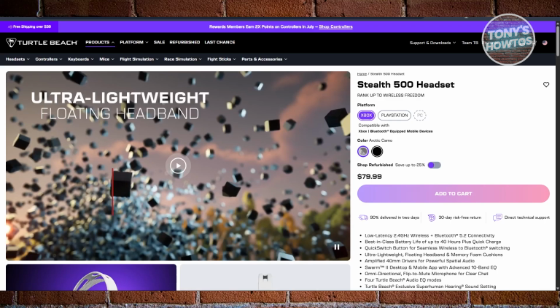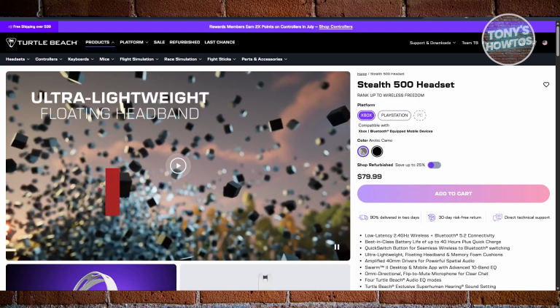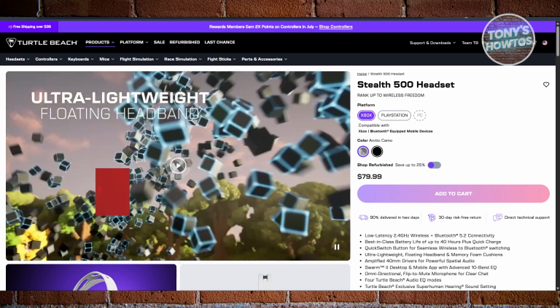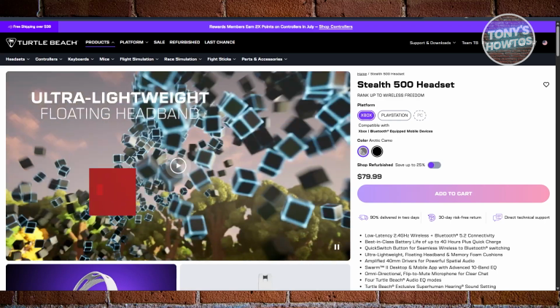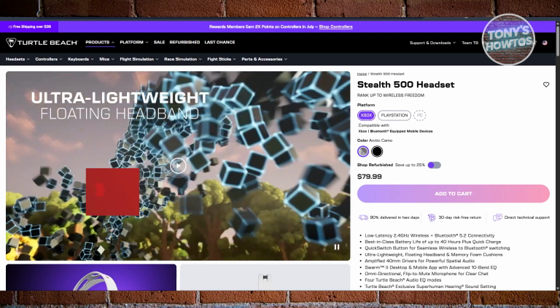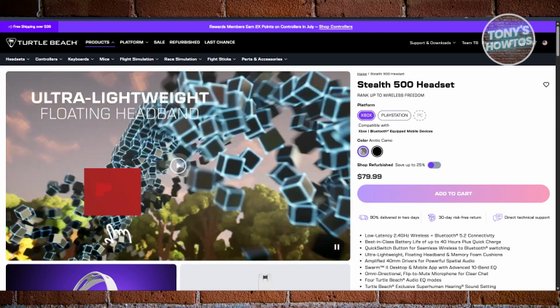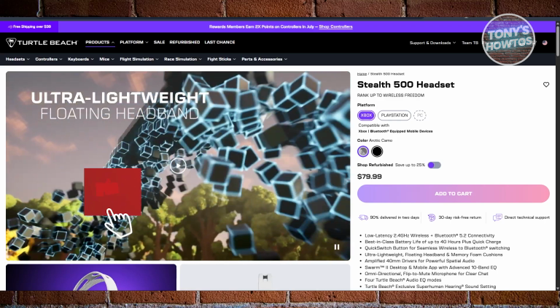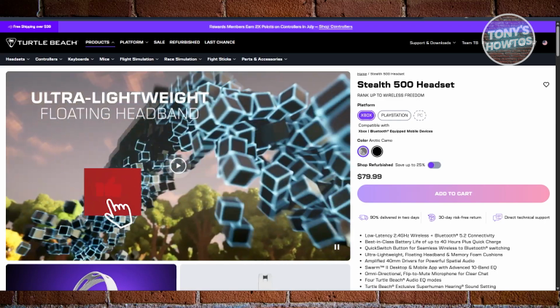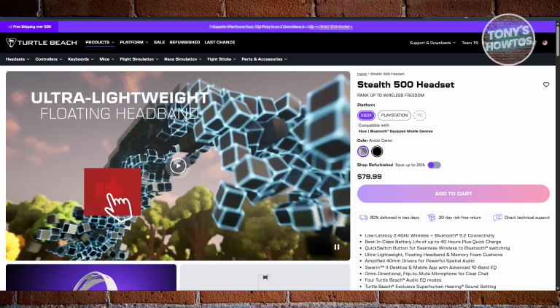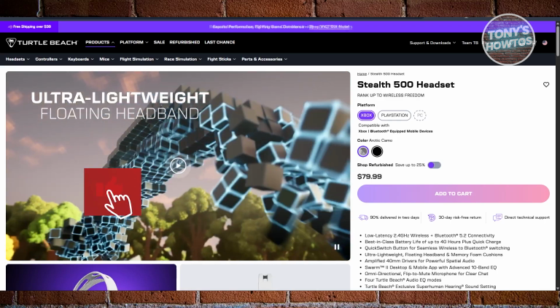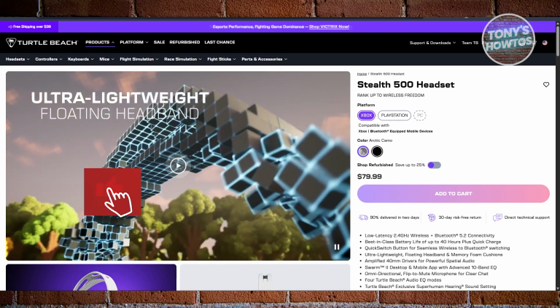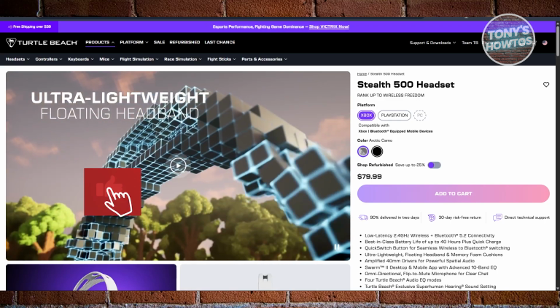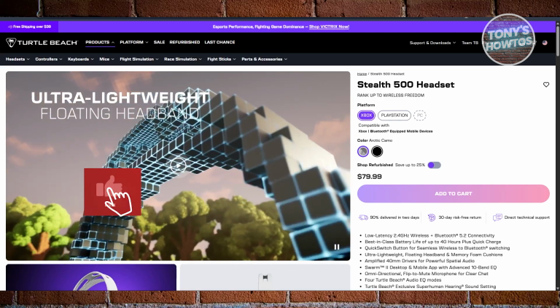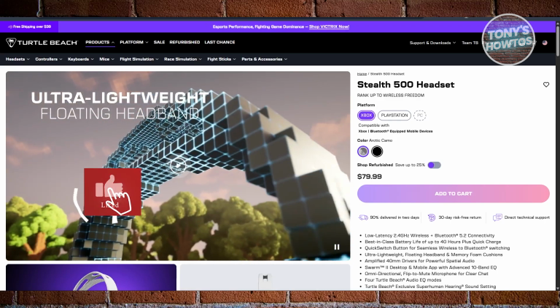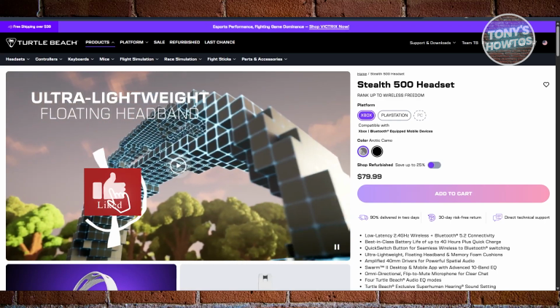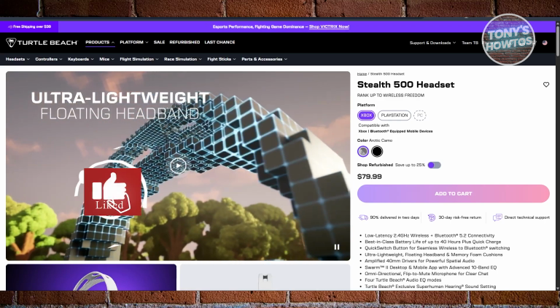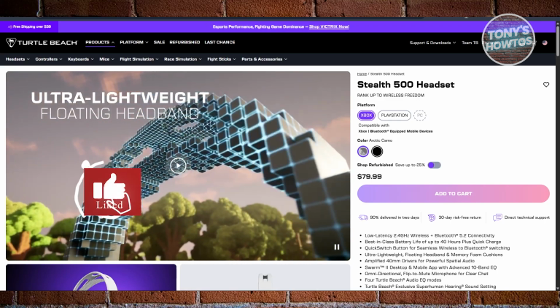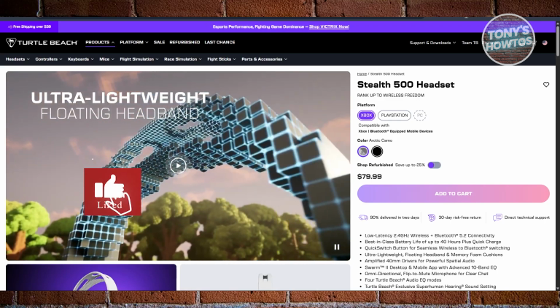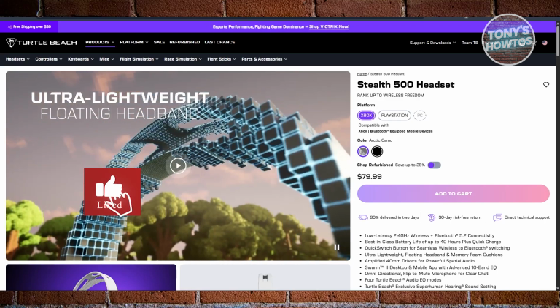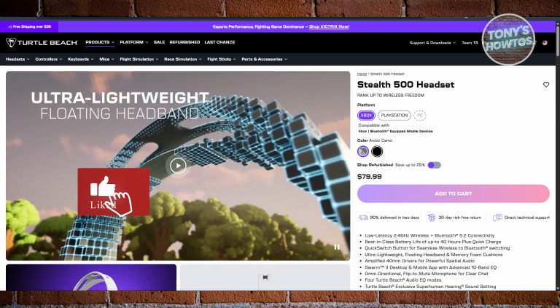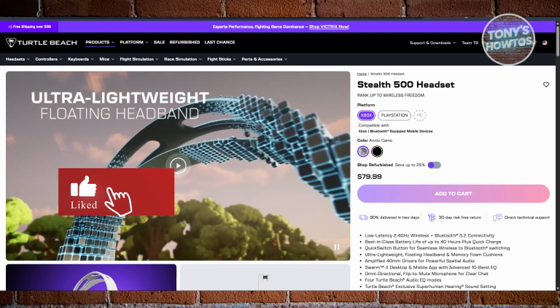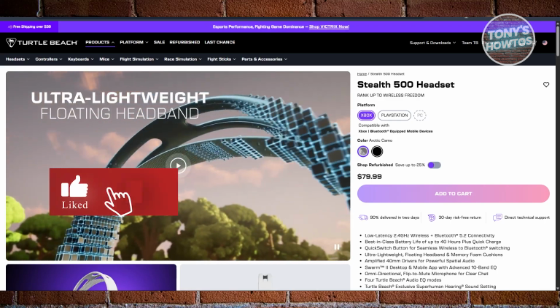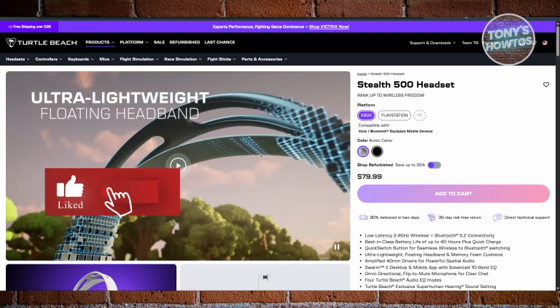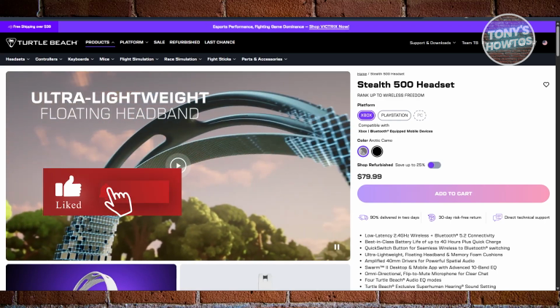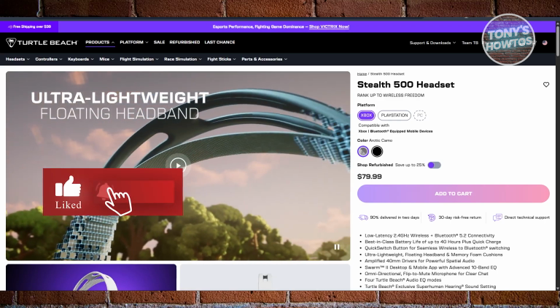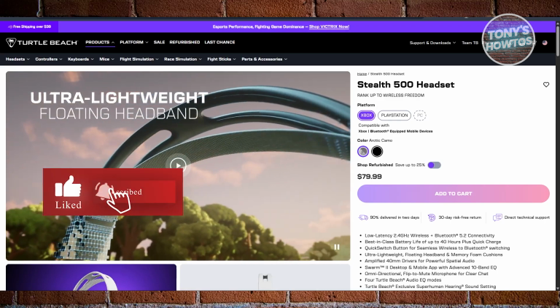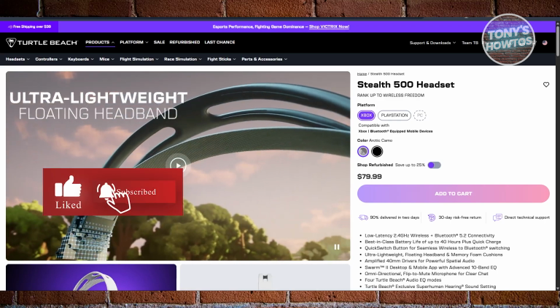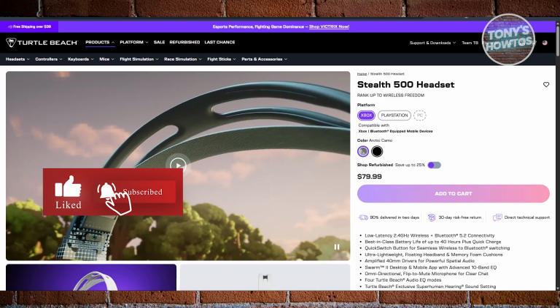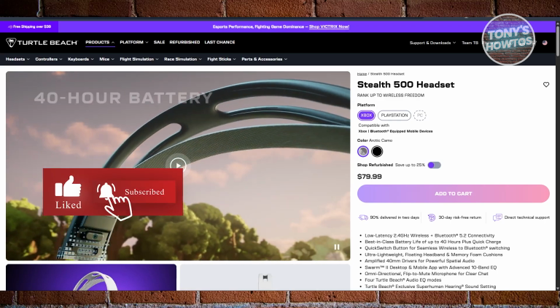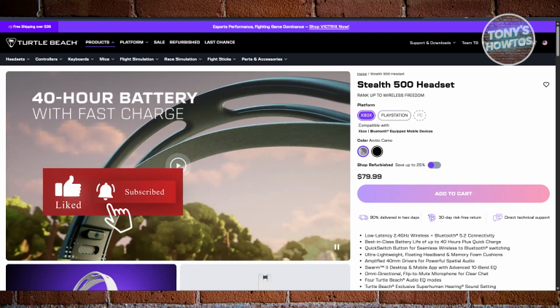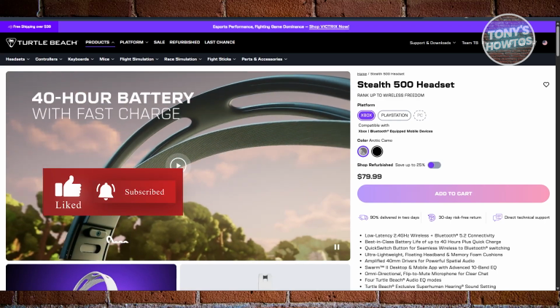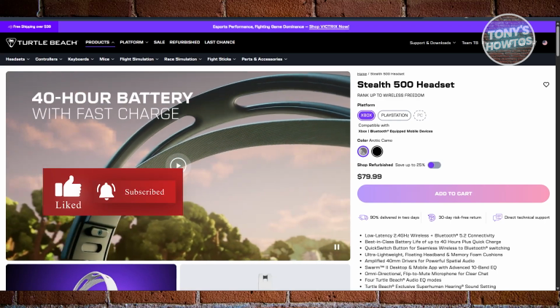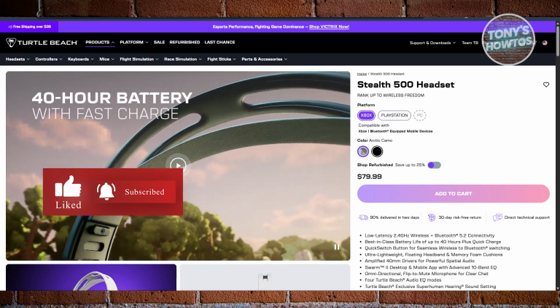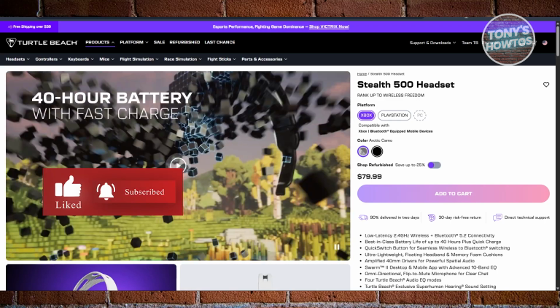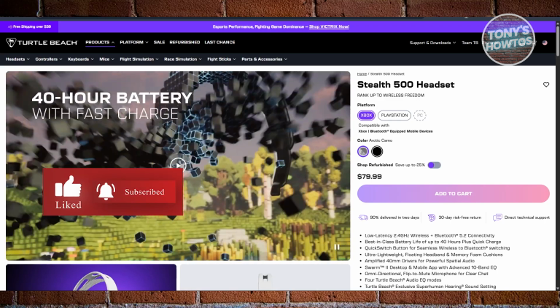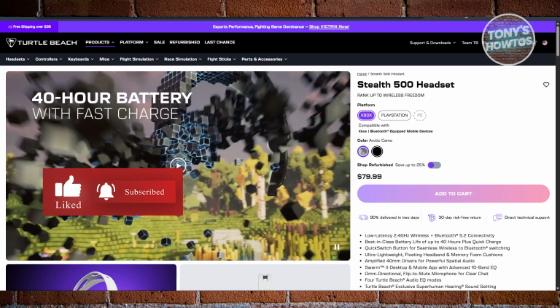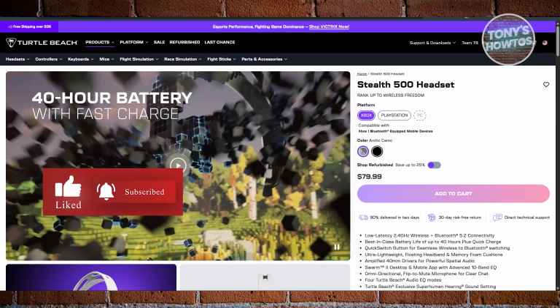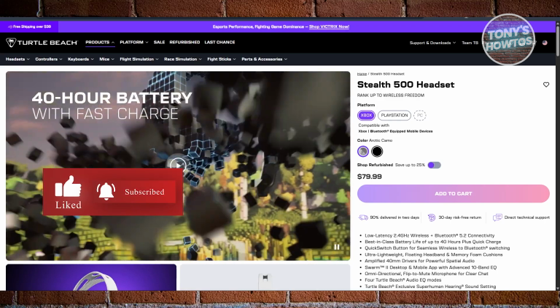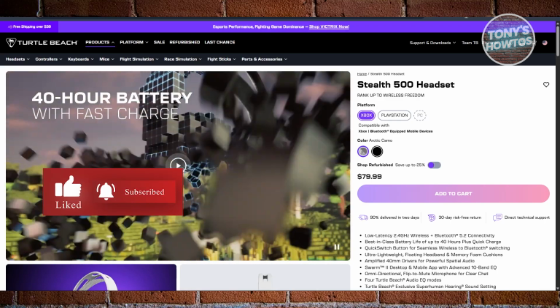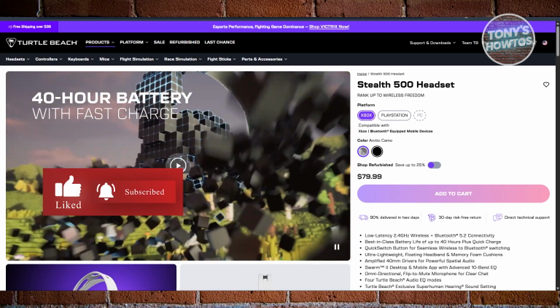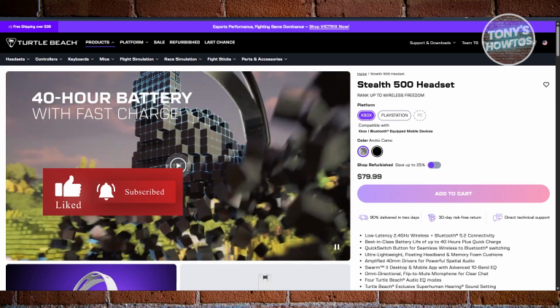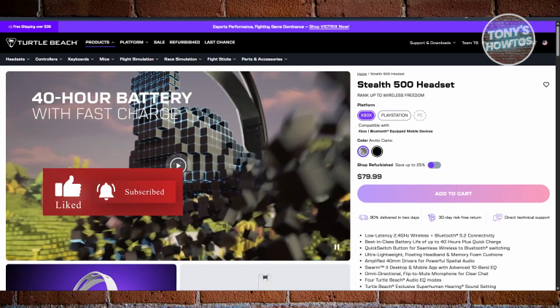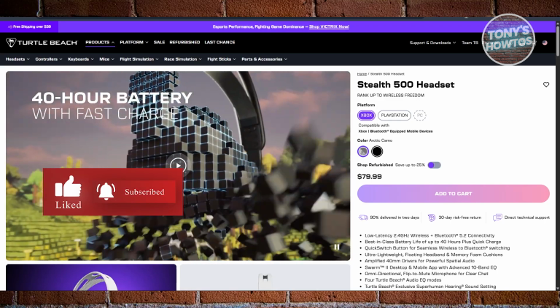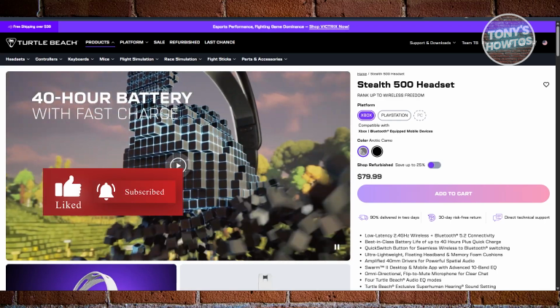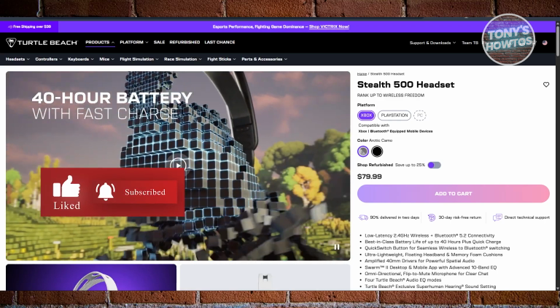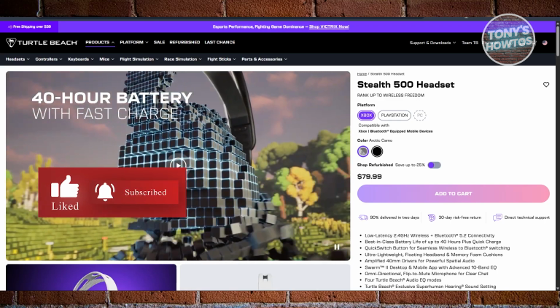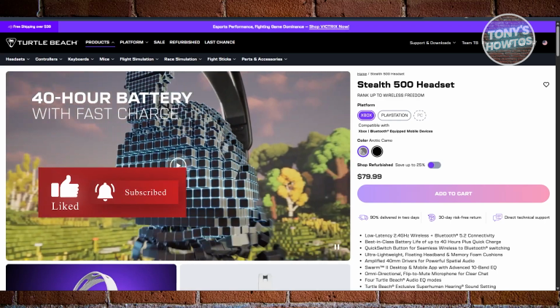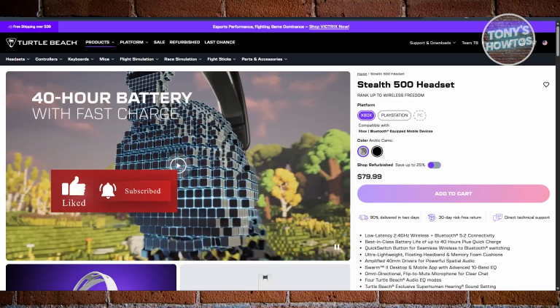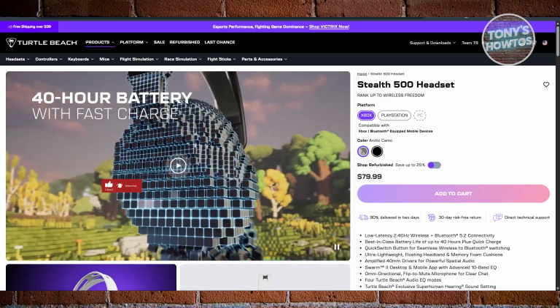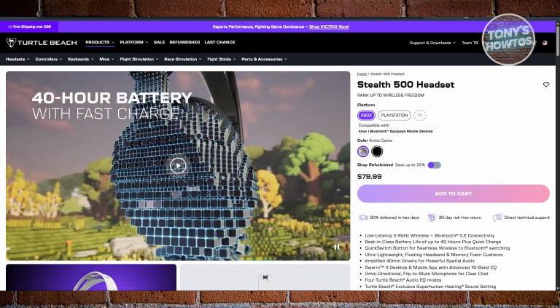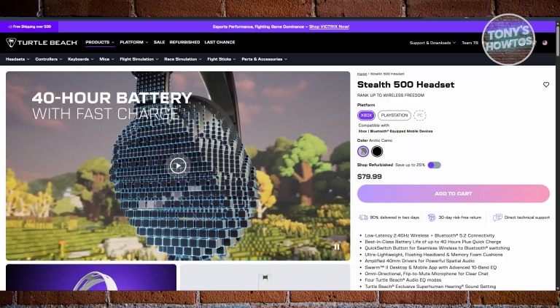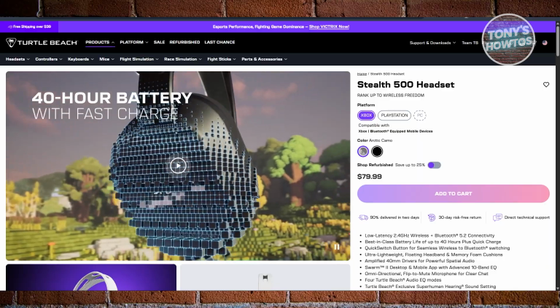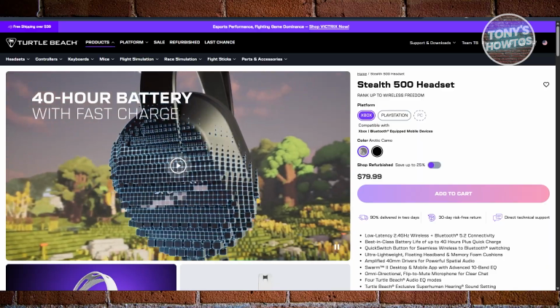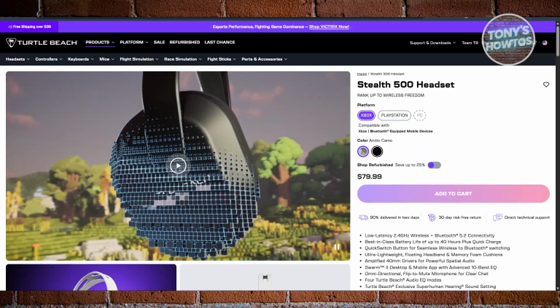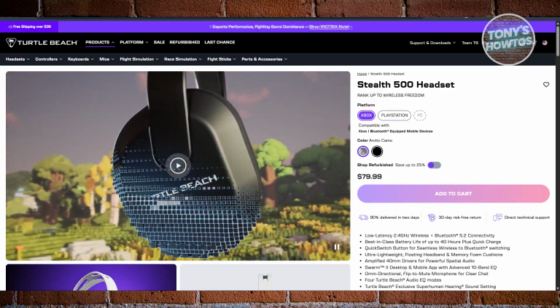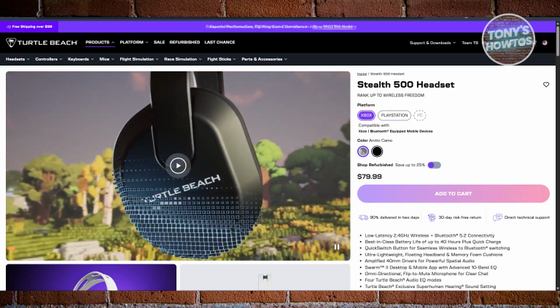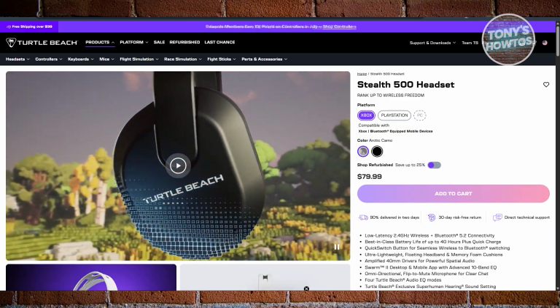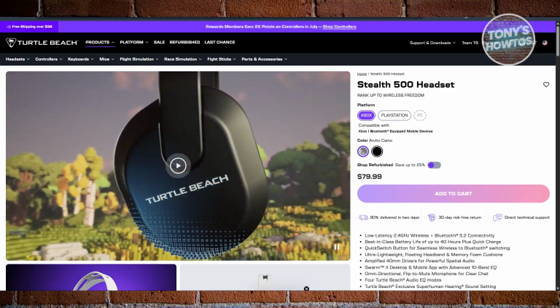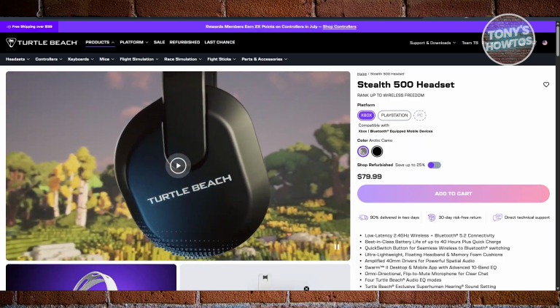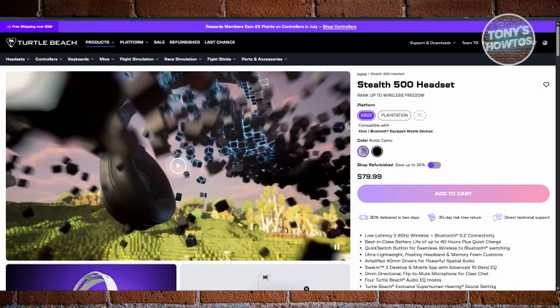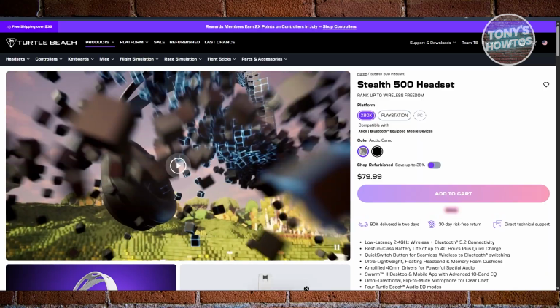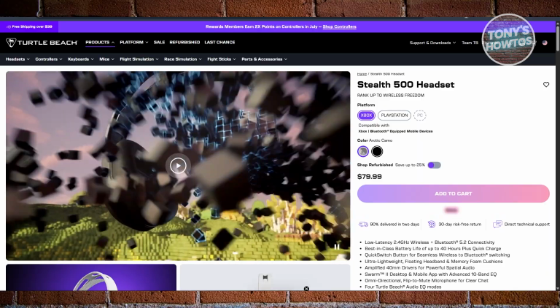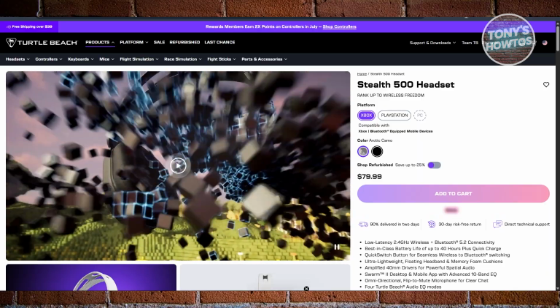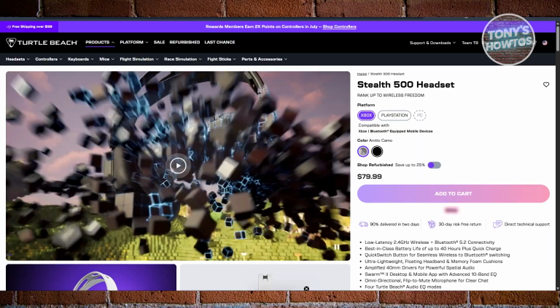Hey guys, welcome back to Tony's Artos. In this video, I'll be showing you how to connect the Turtle Beach Stealth 500 to PS5.